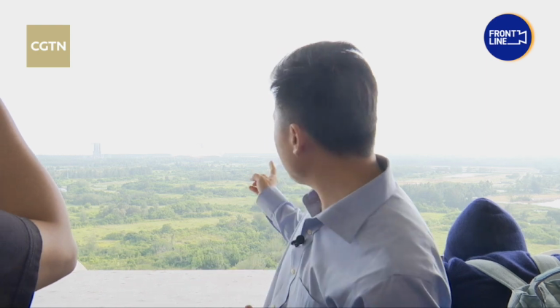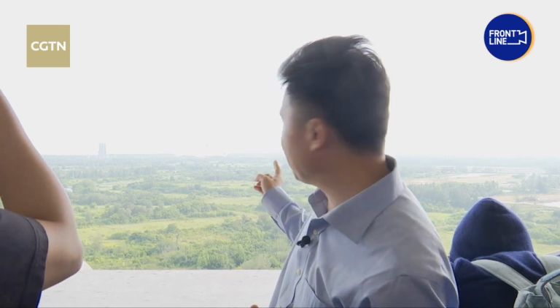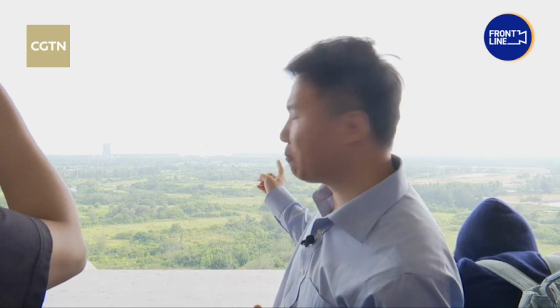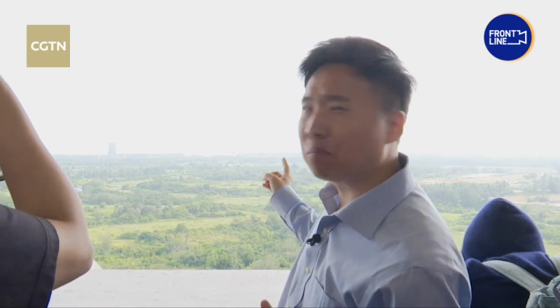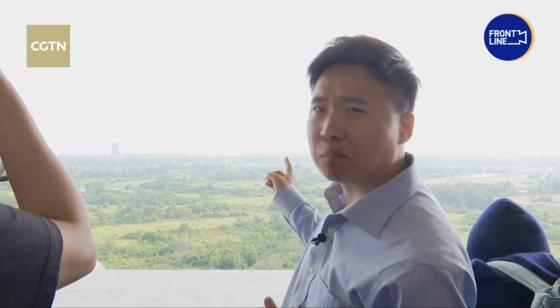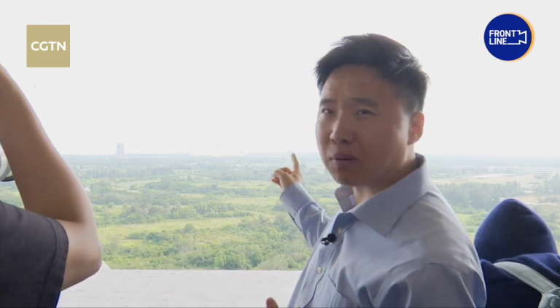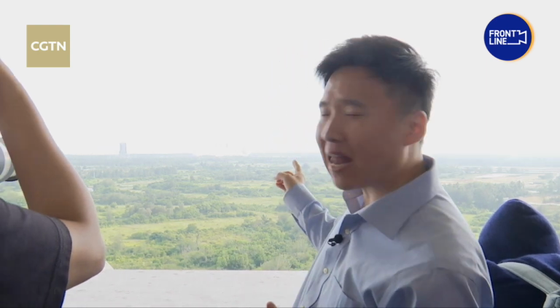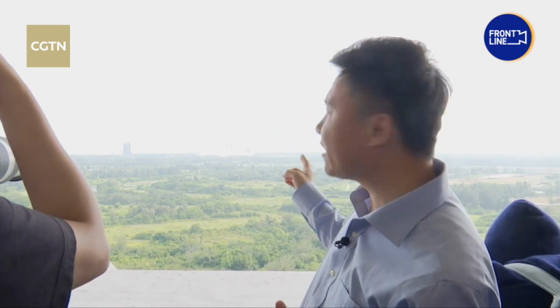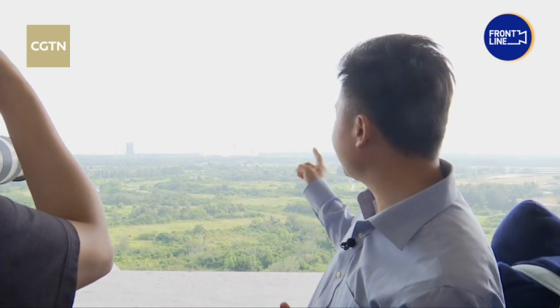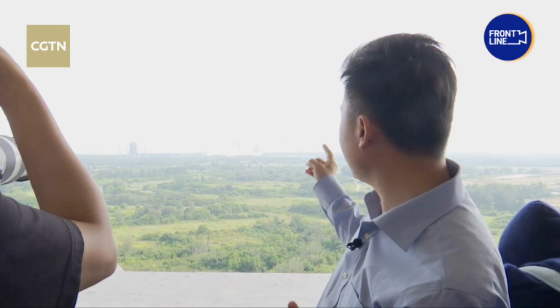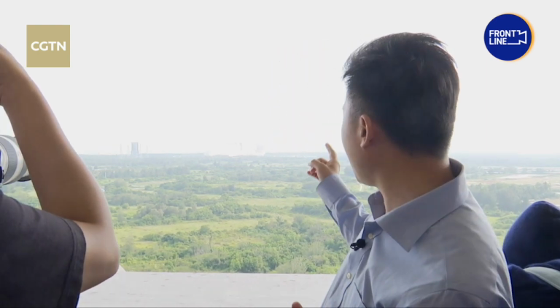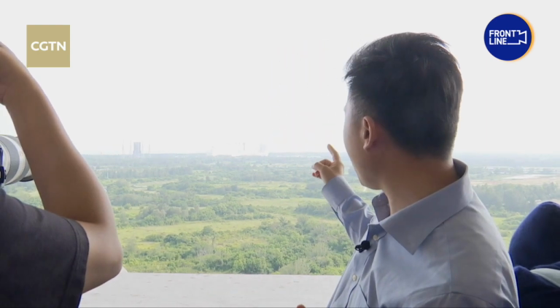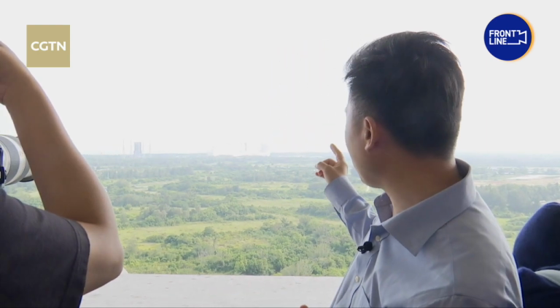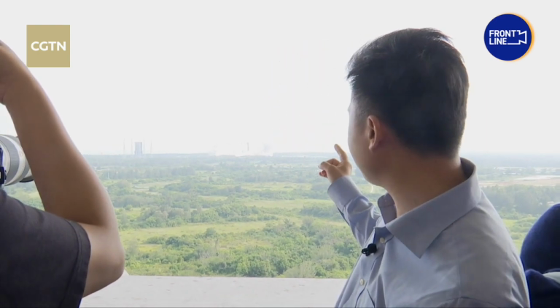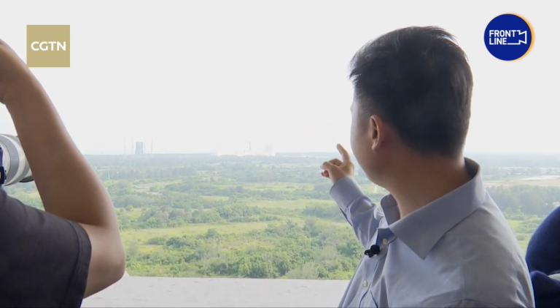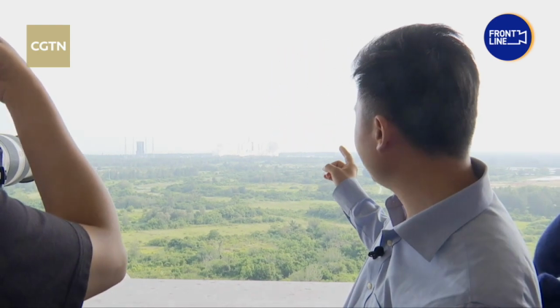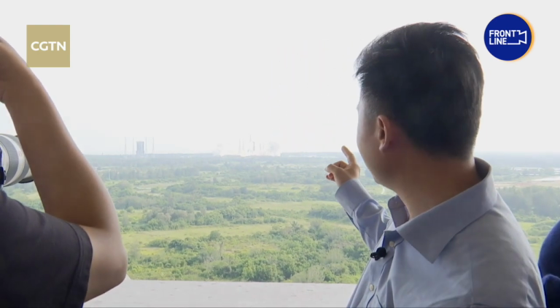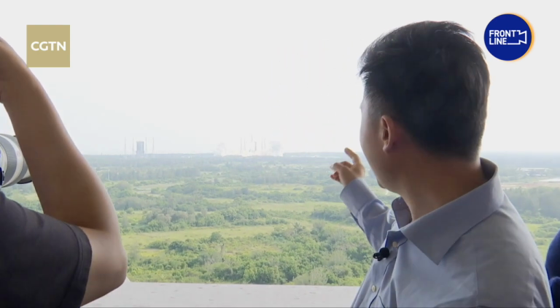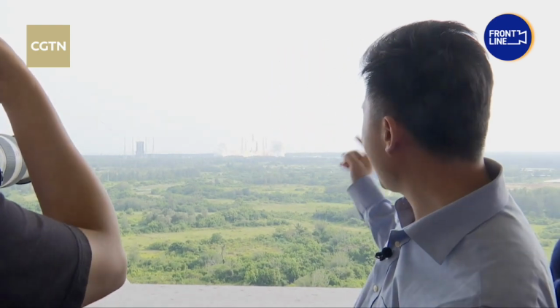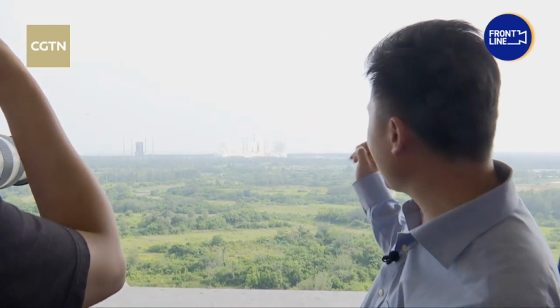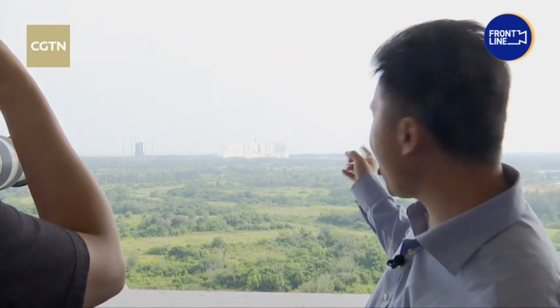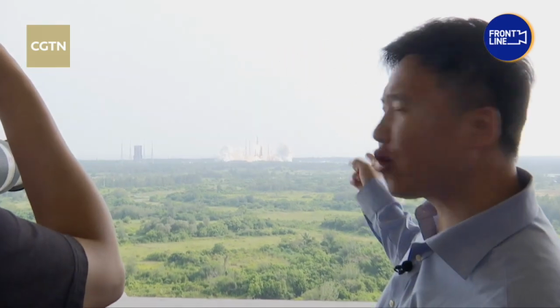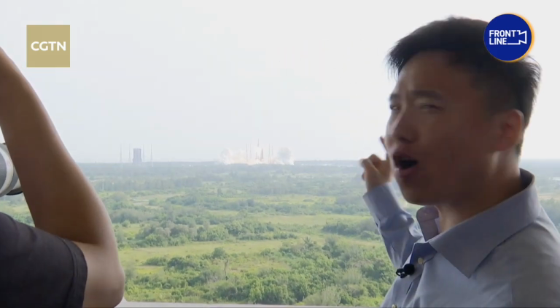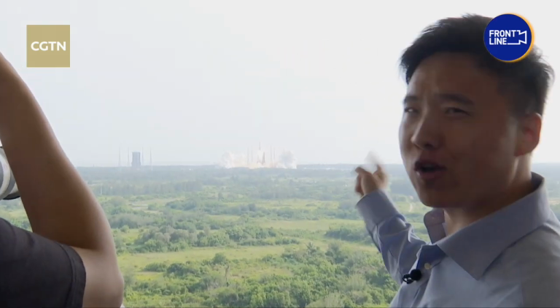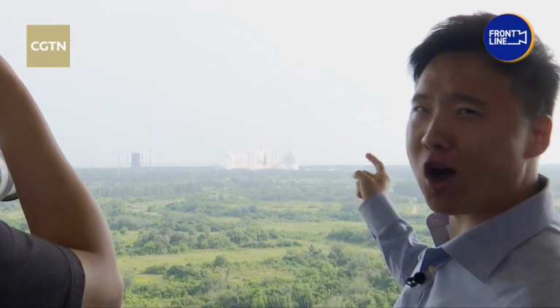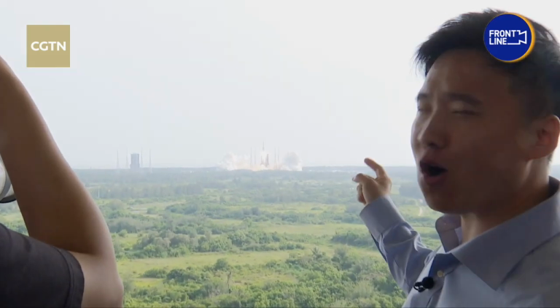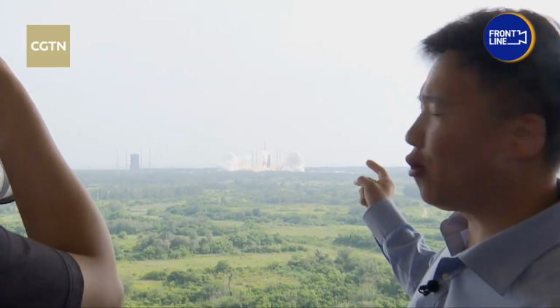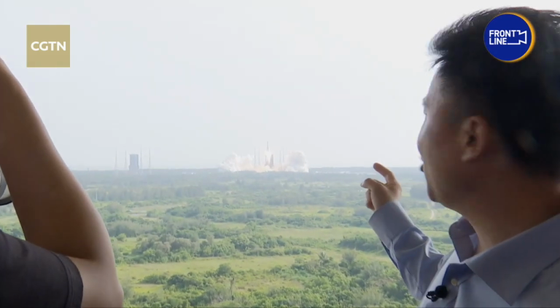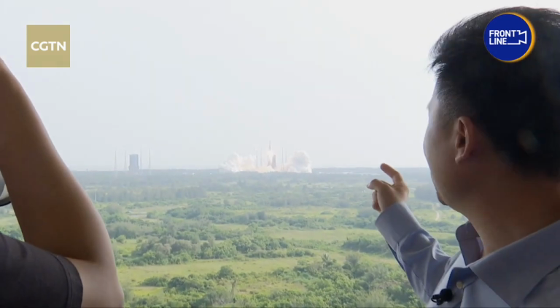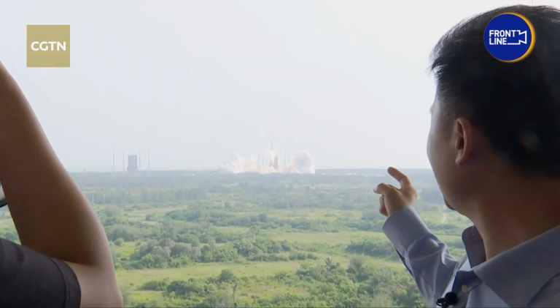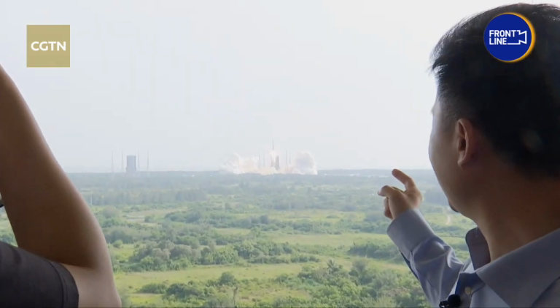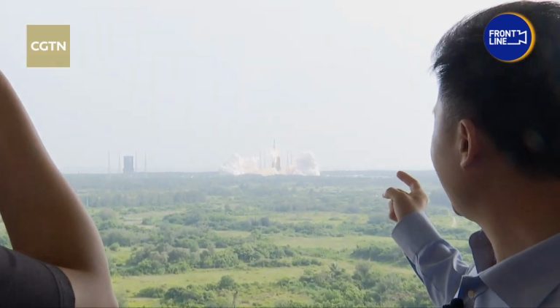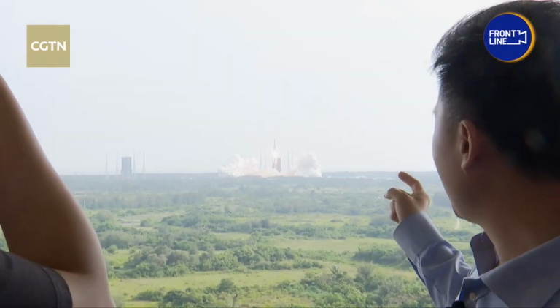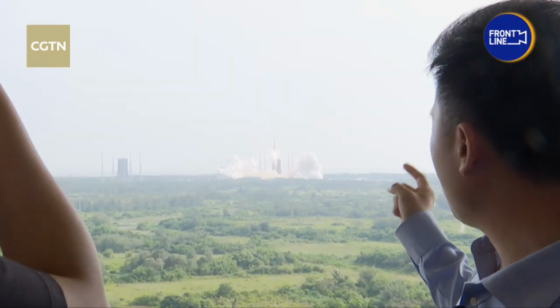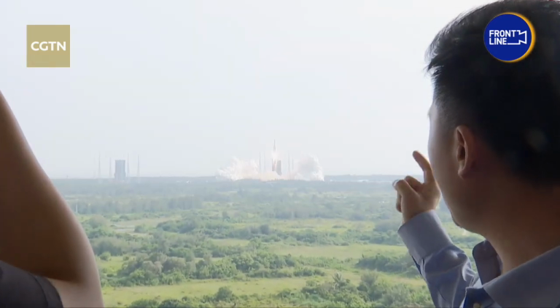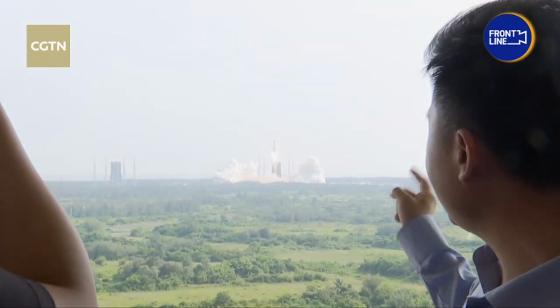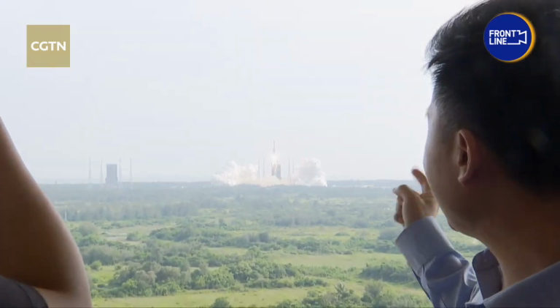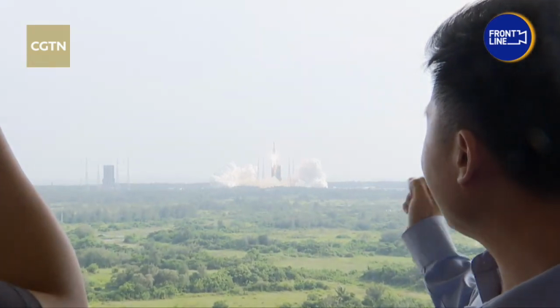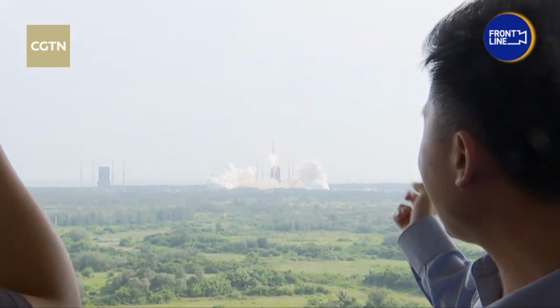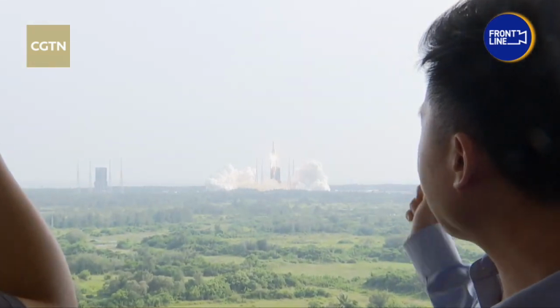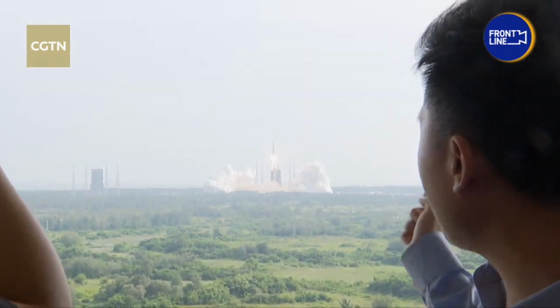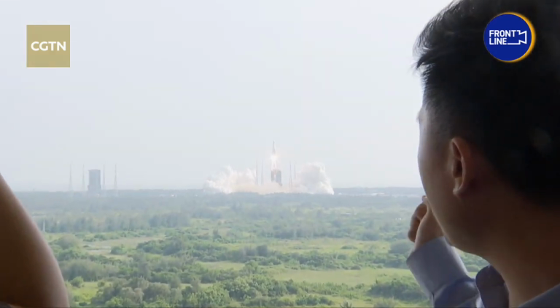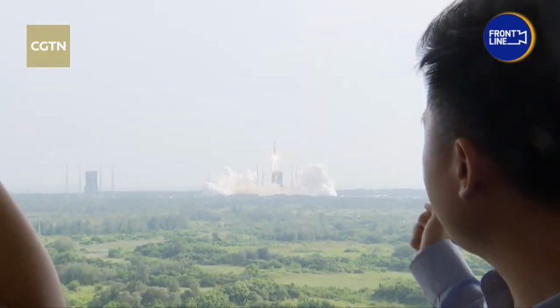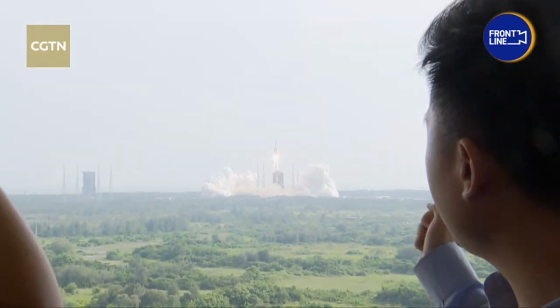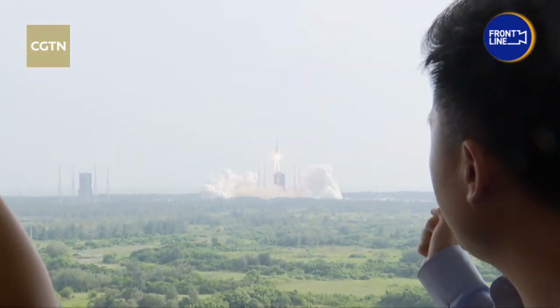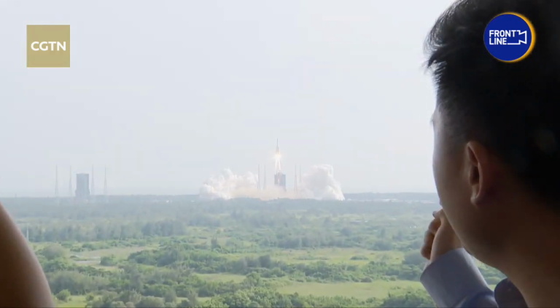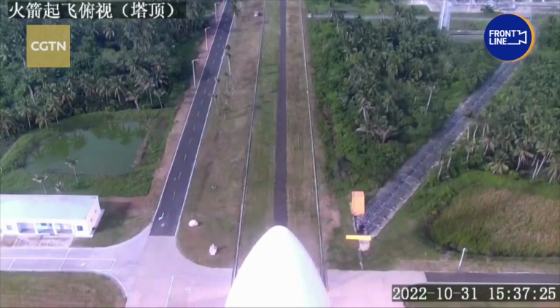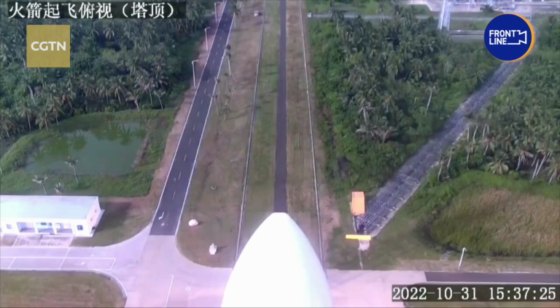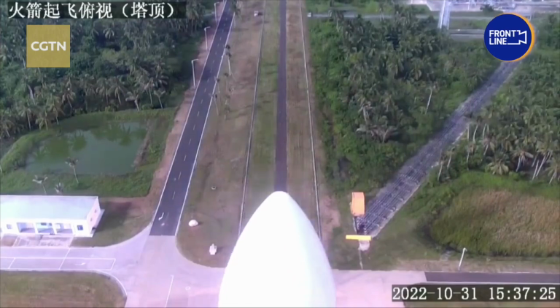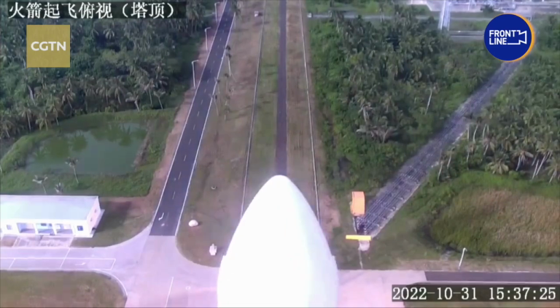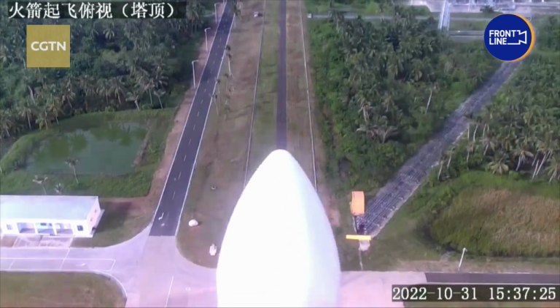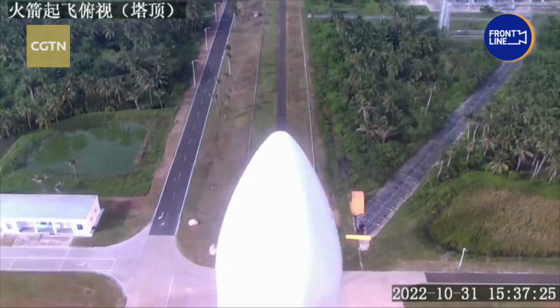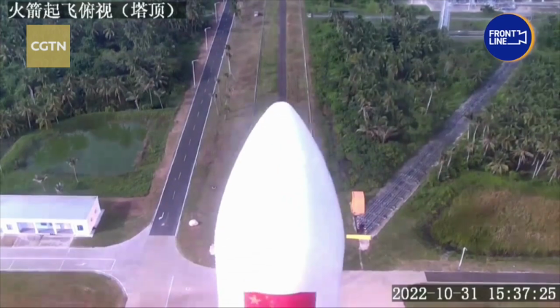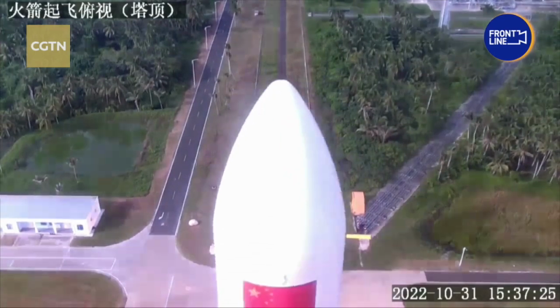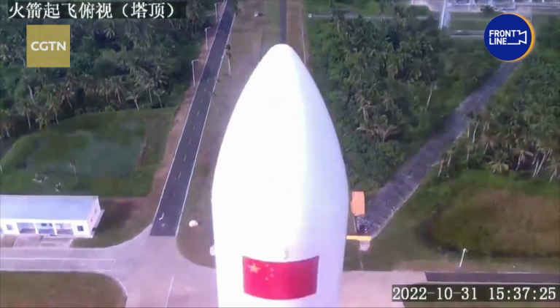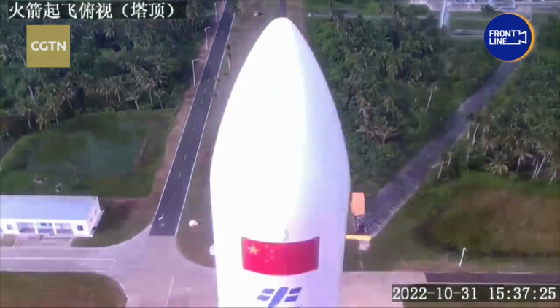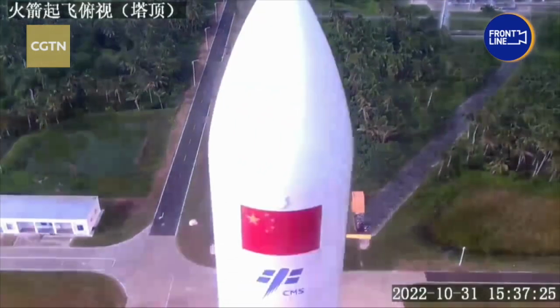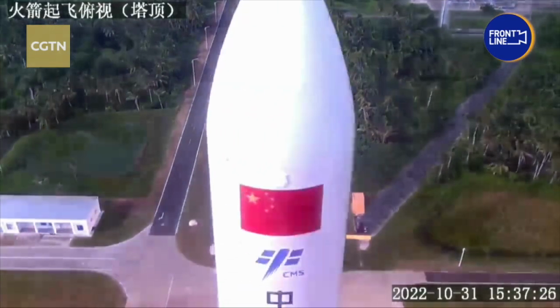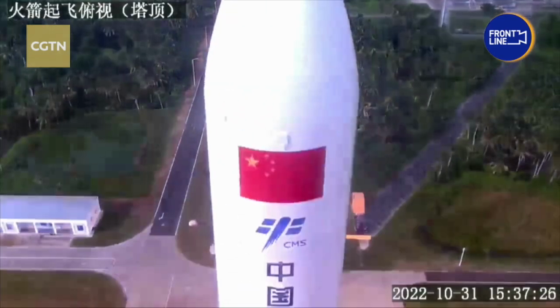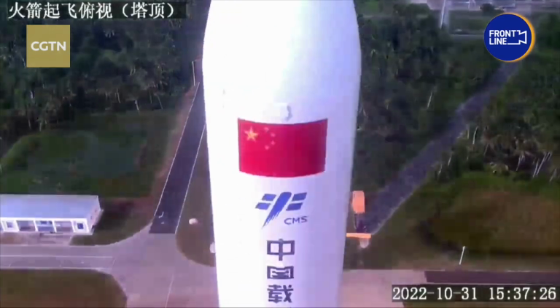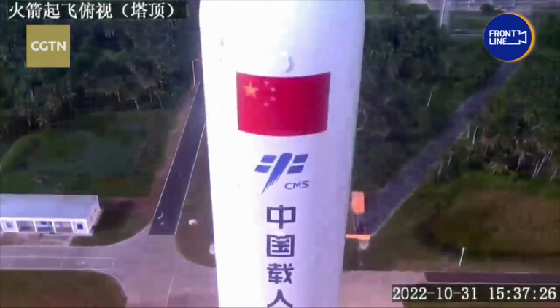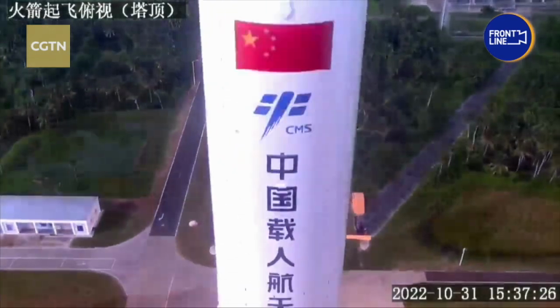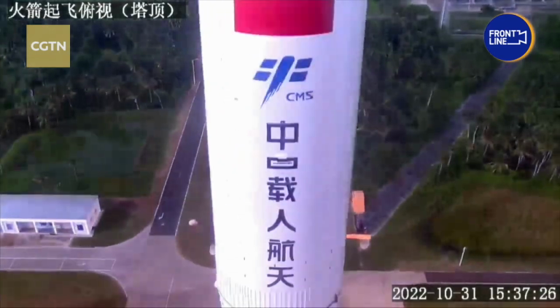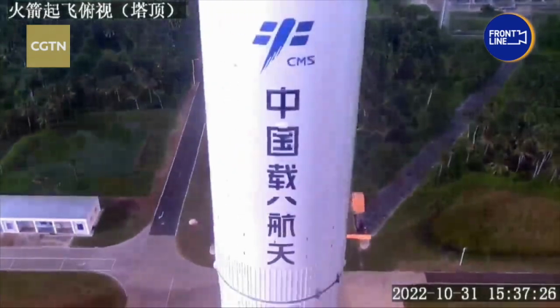Now blasting off. Go, go, go! Meng Tian Lab module is now on its way to Tiangong space station.